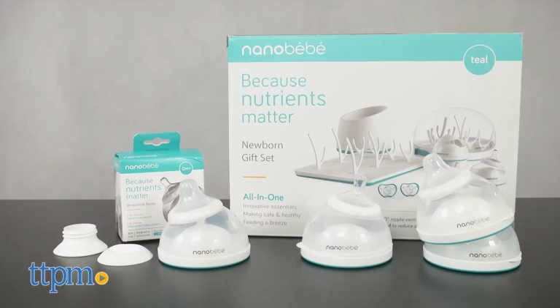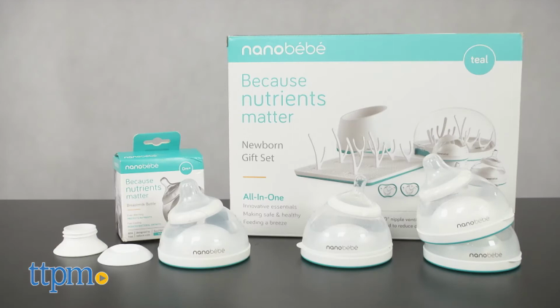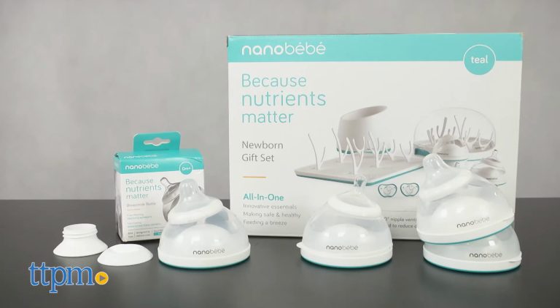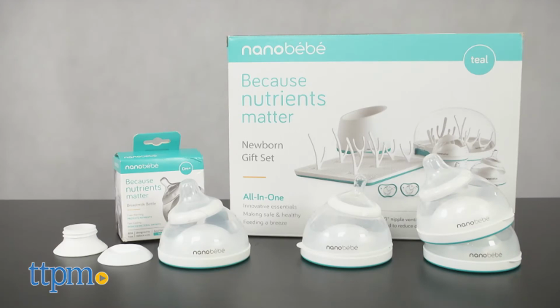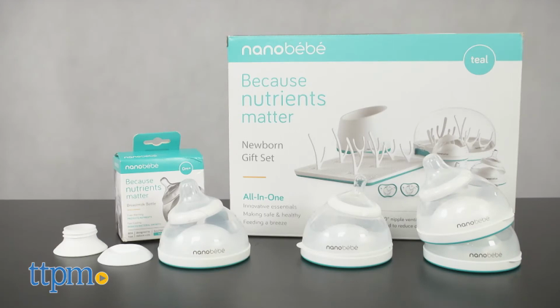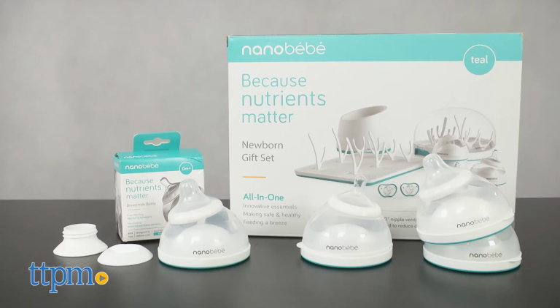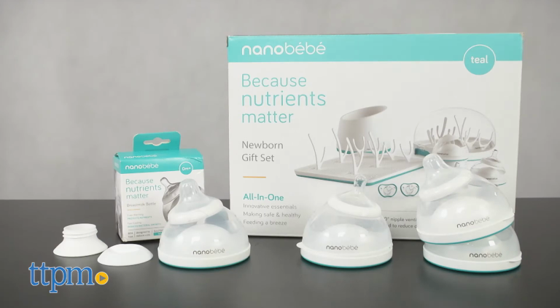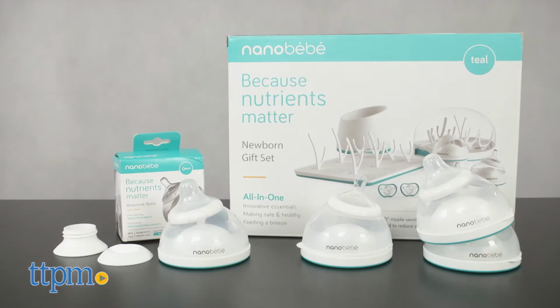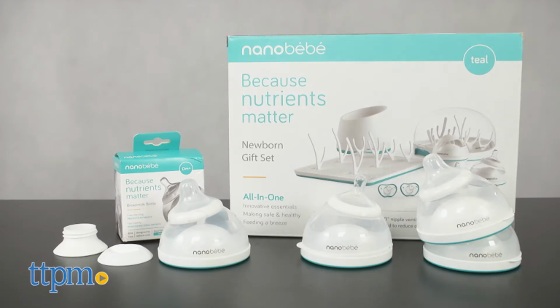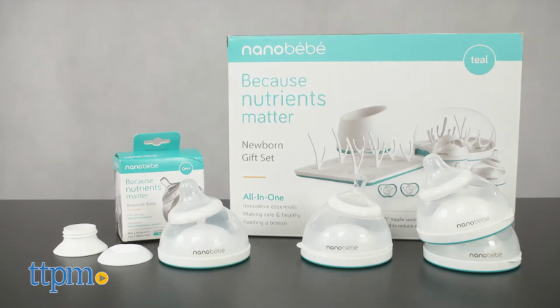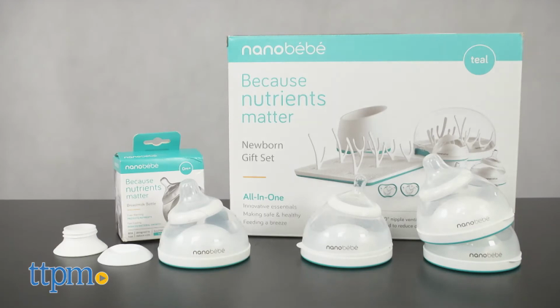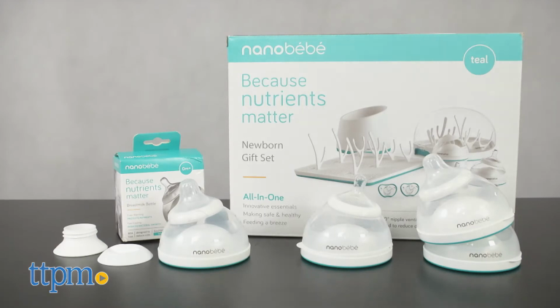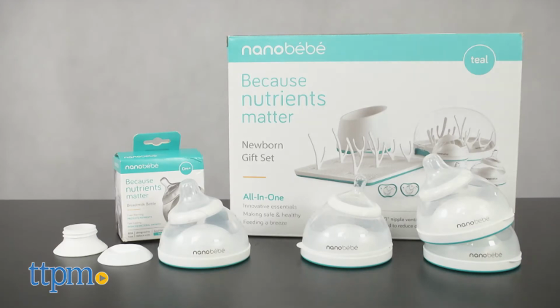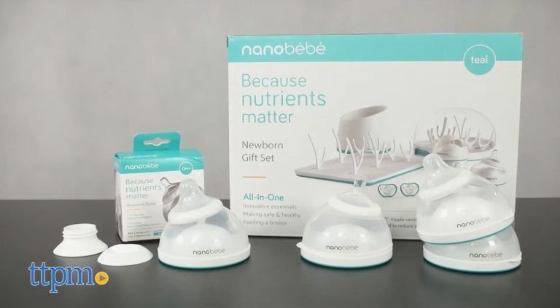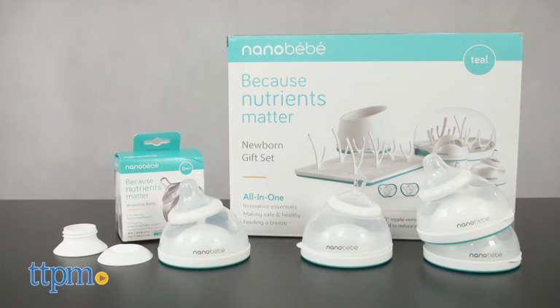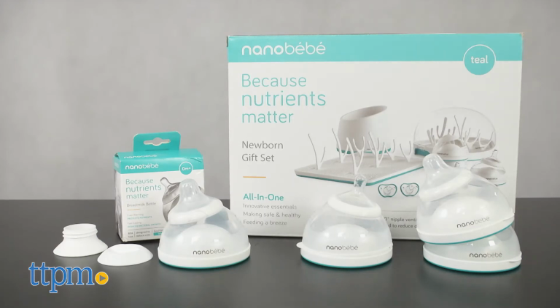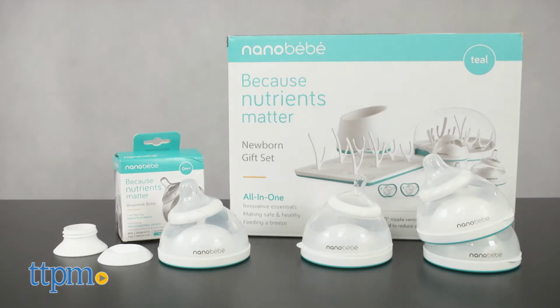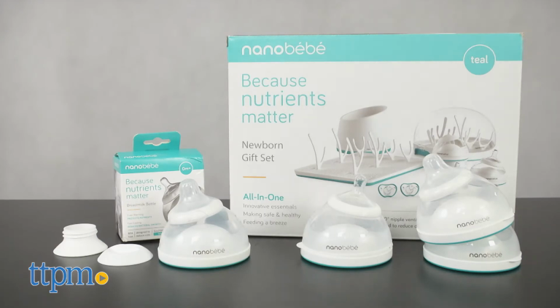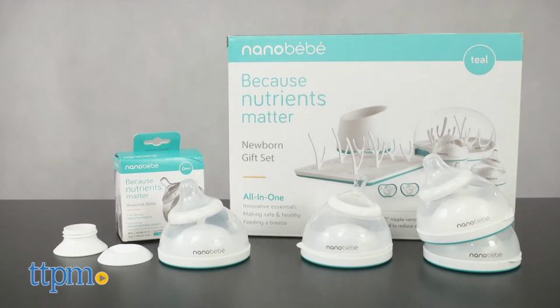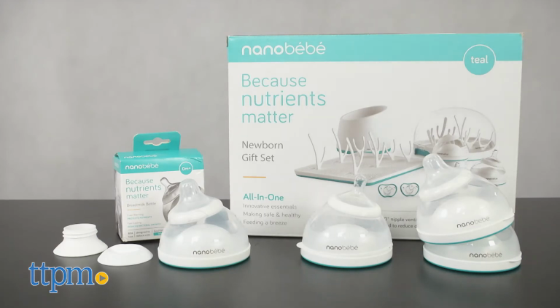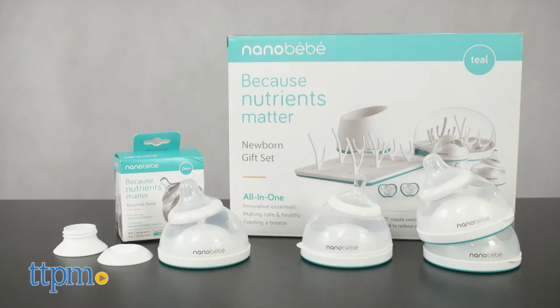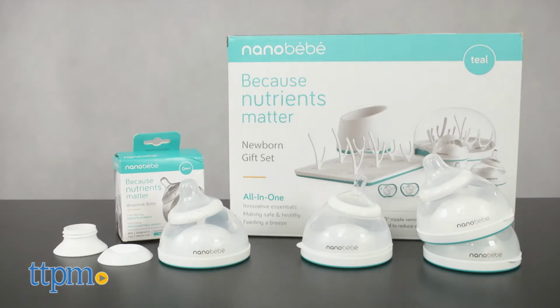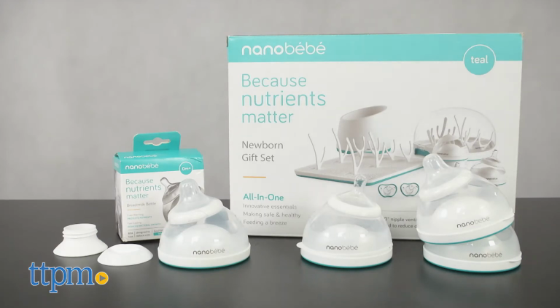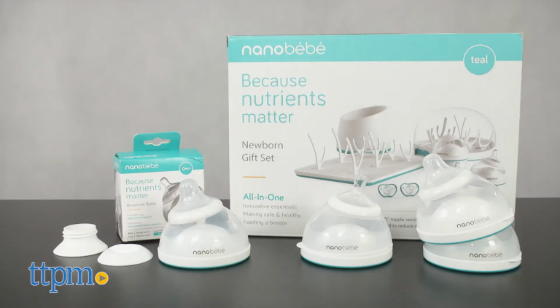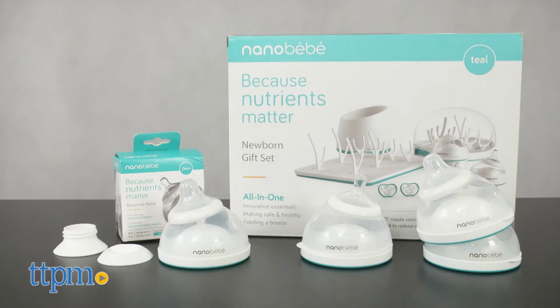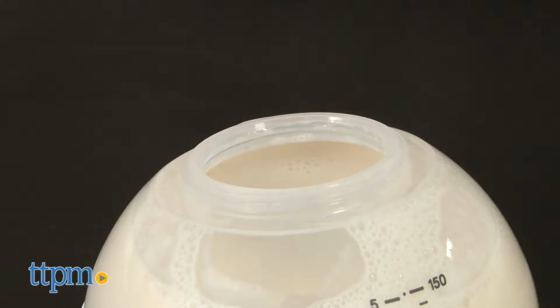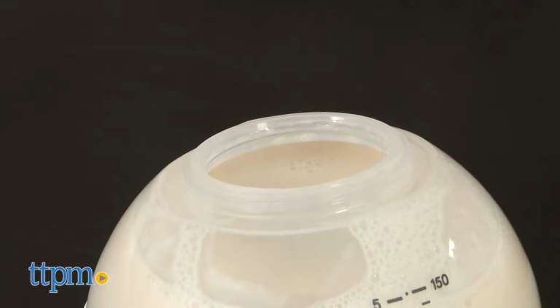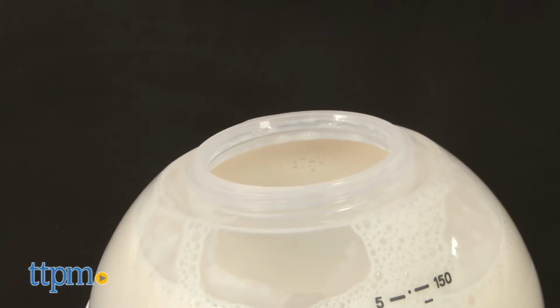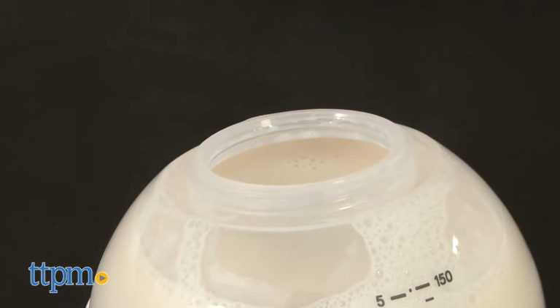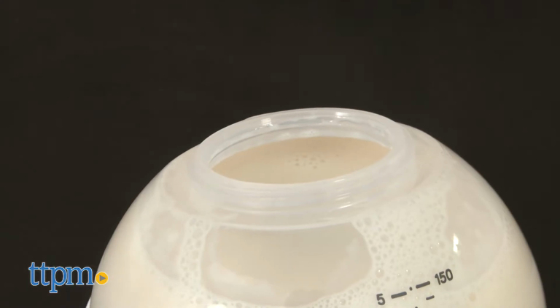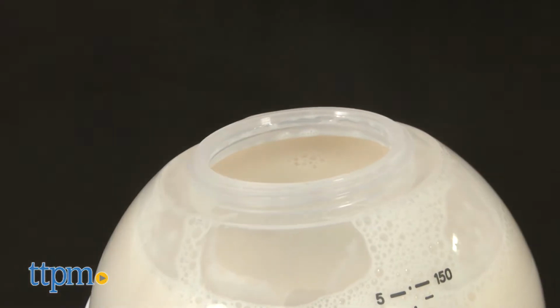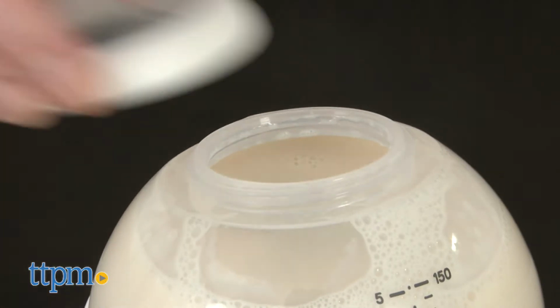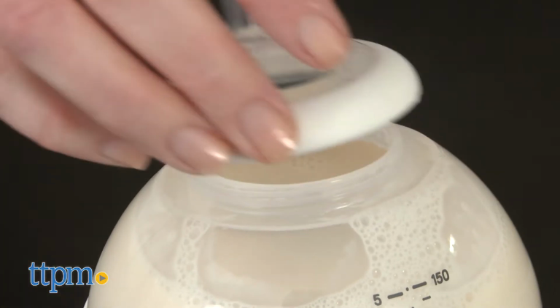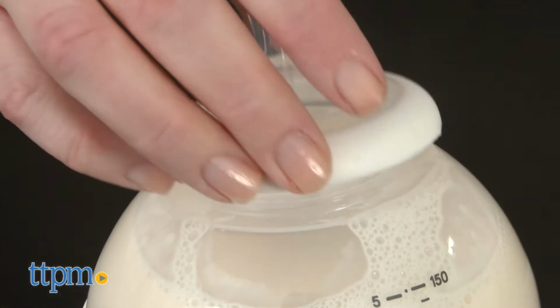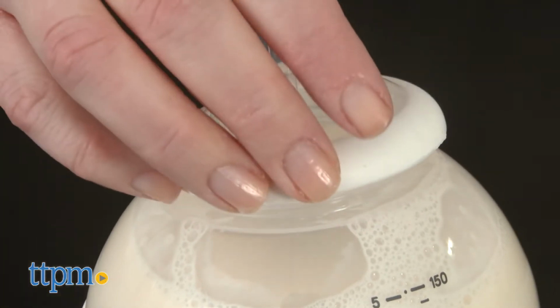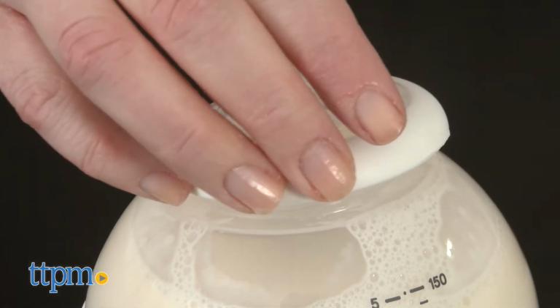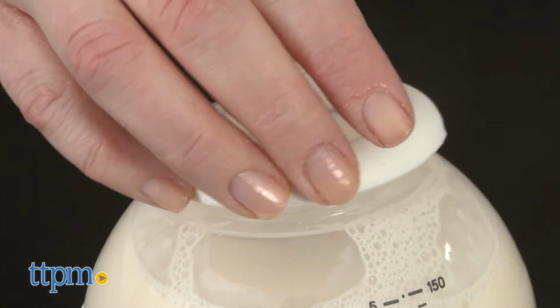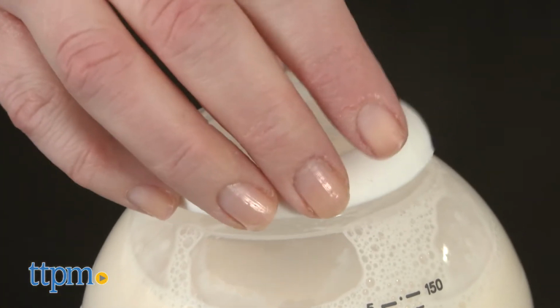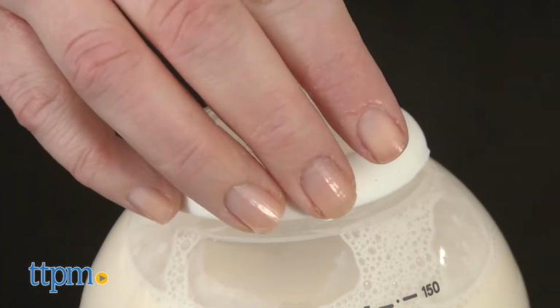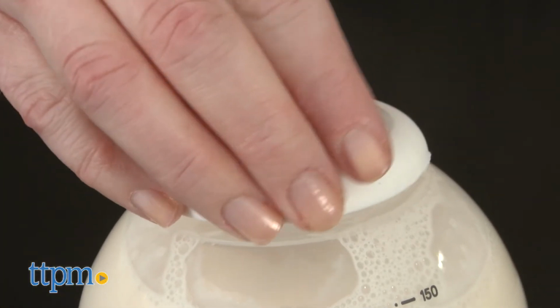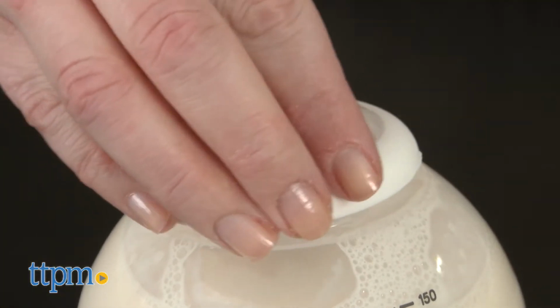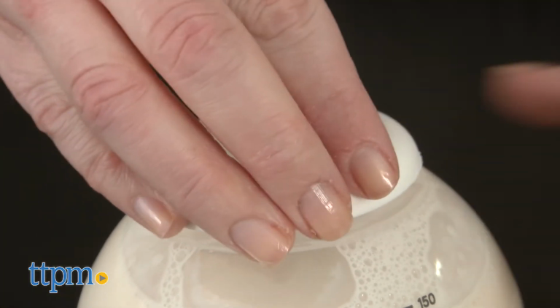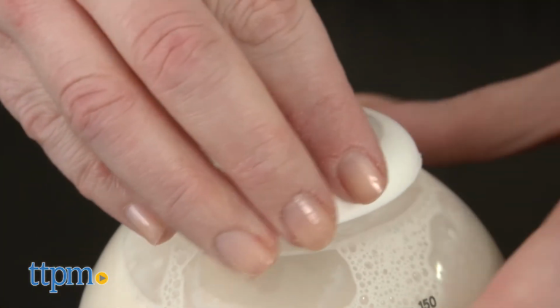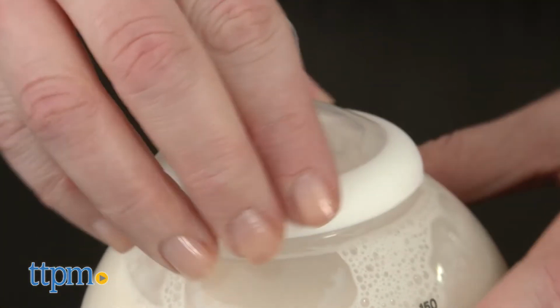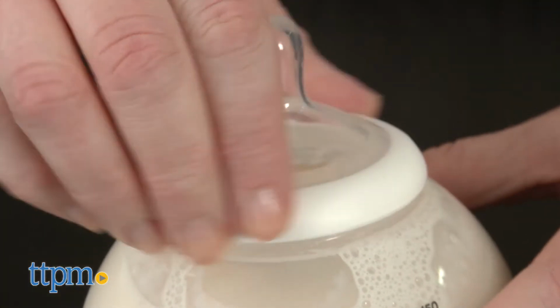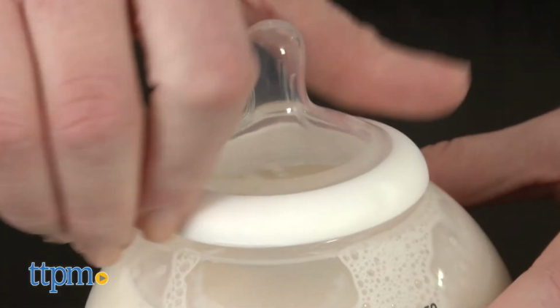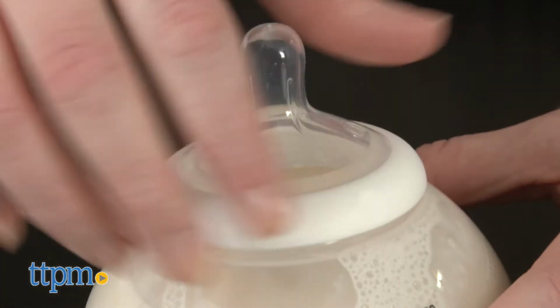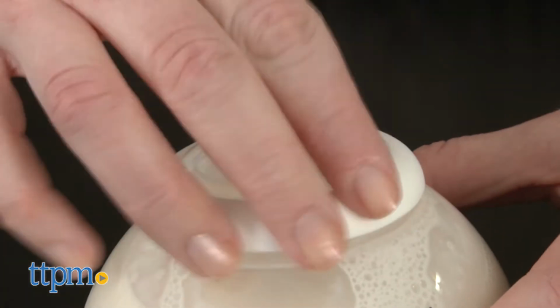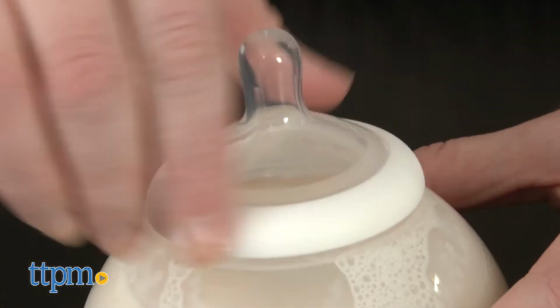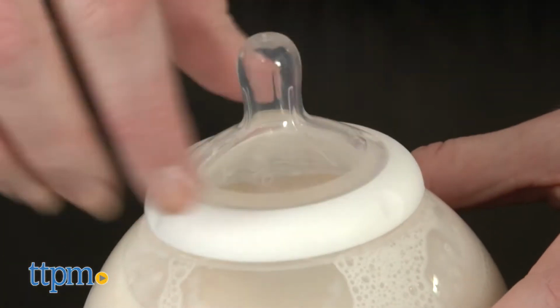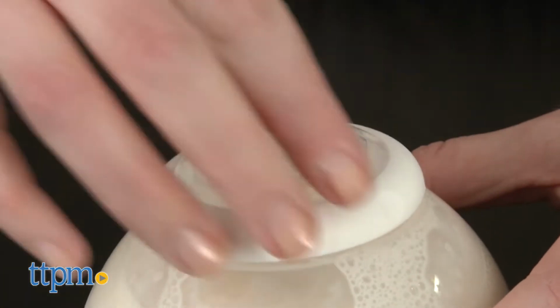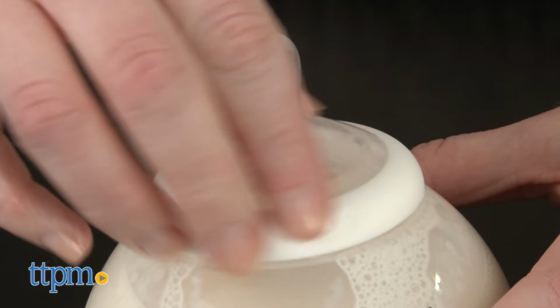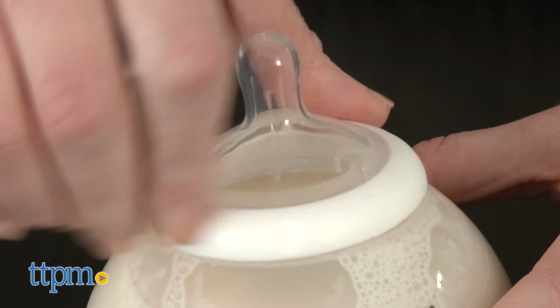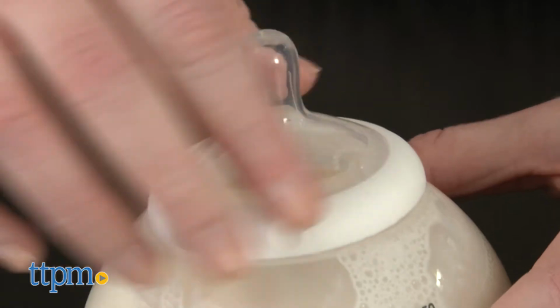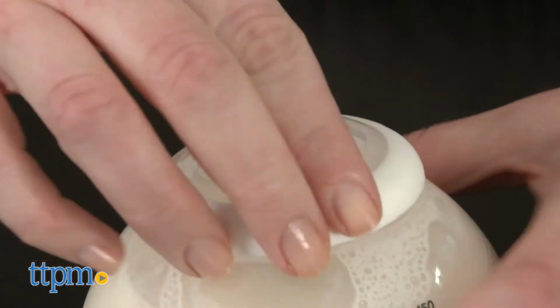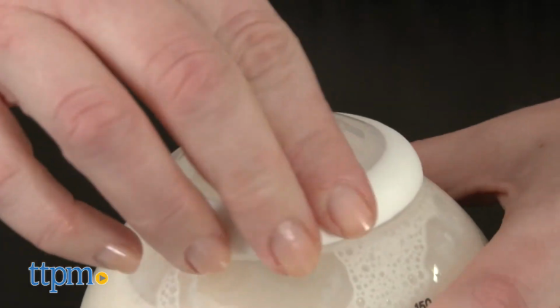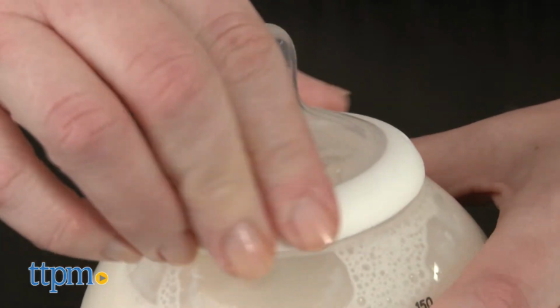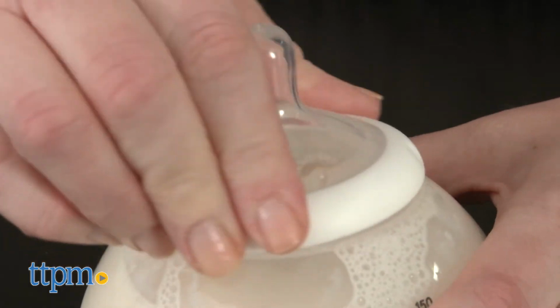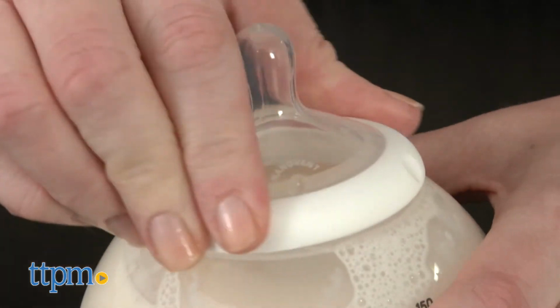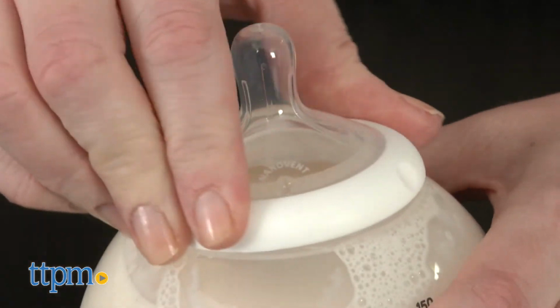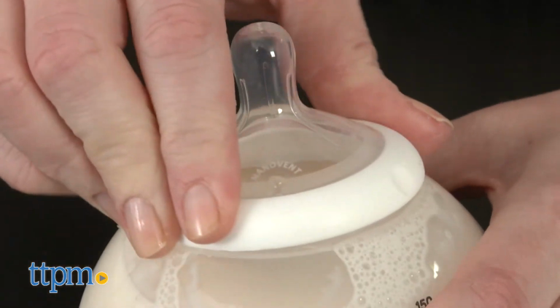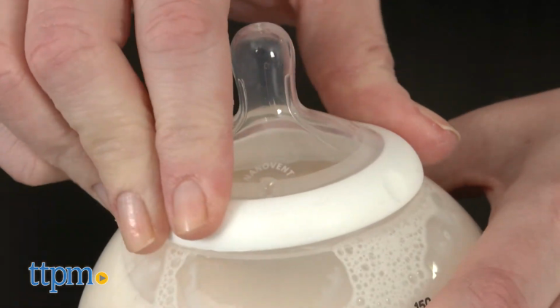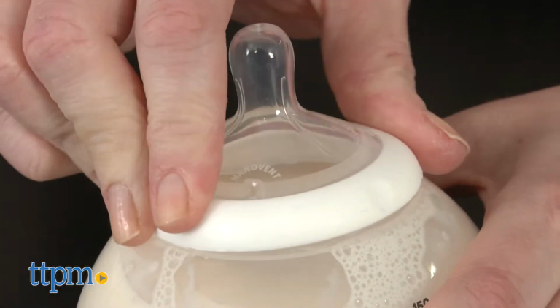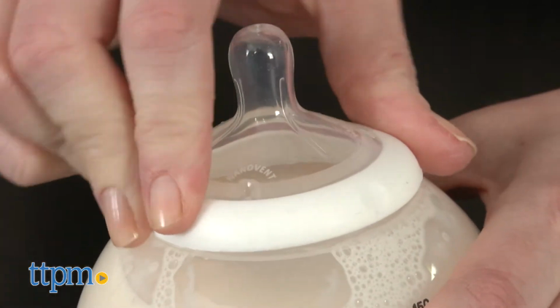It's not designed to look like traditional bottles. That's because it's specially designed to protect the nutrients in breast milk.